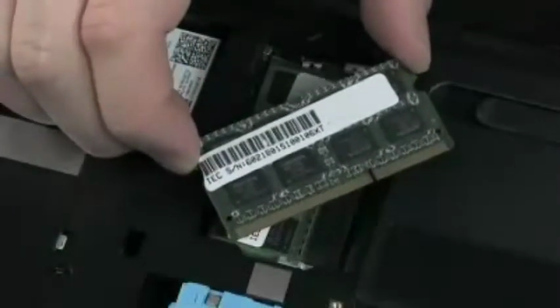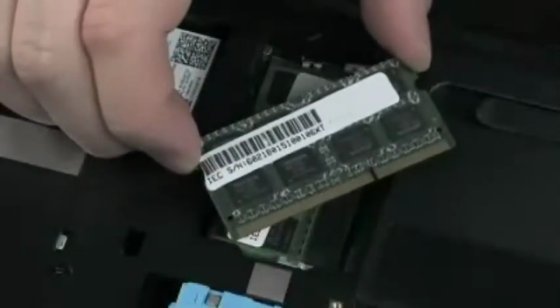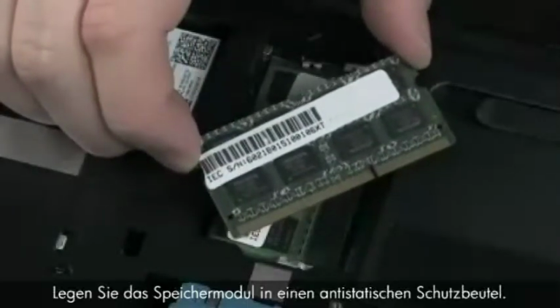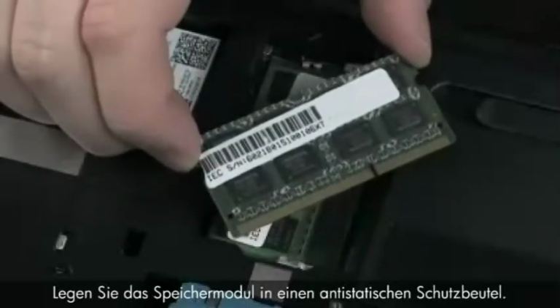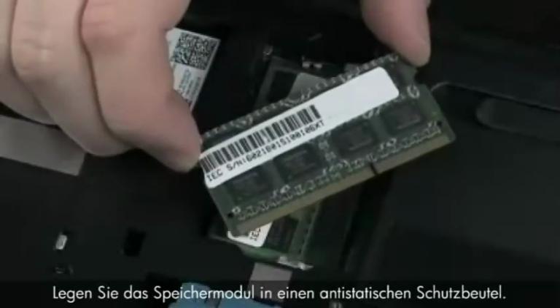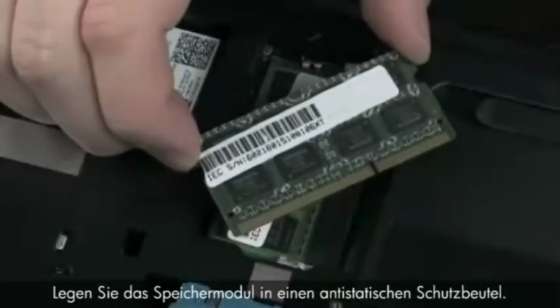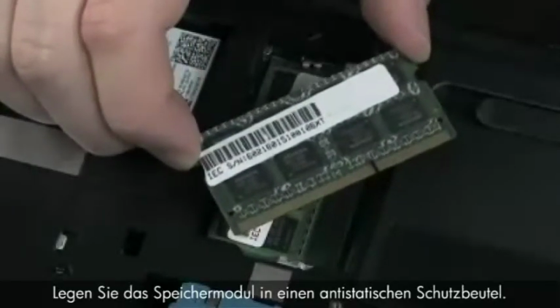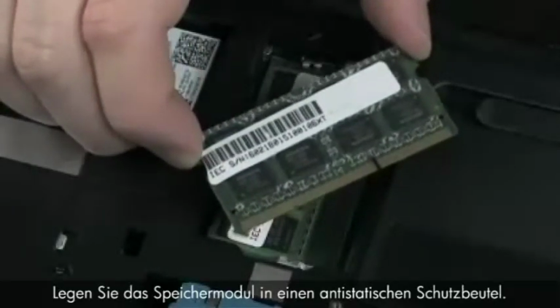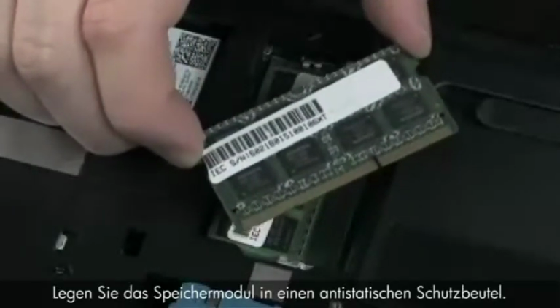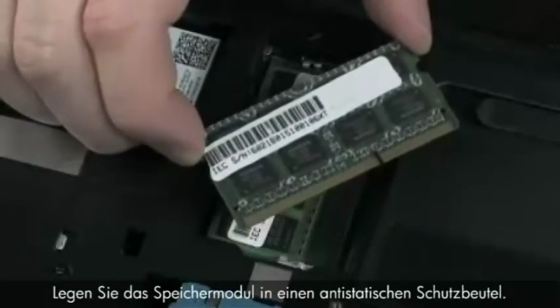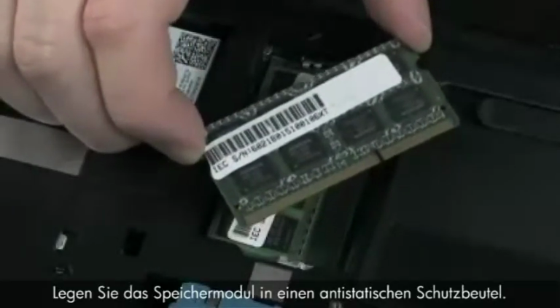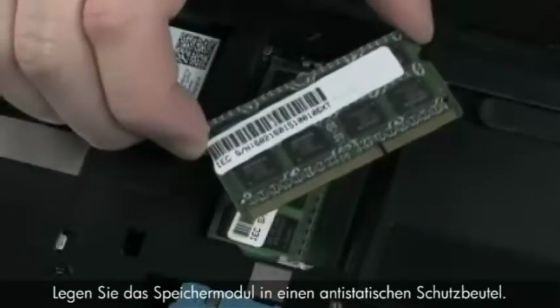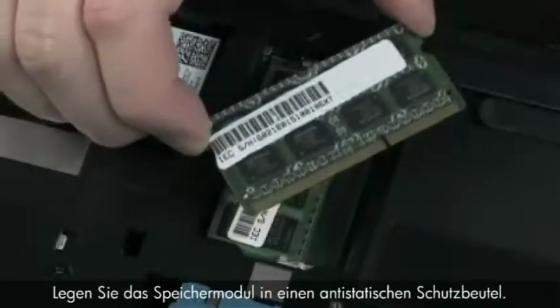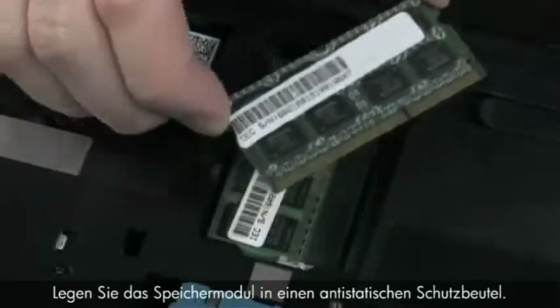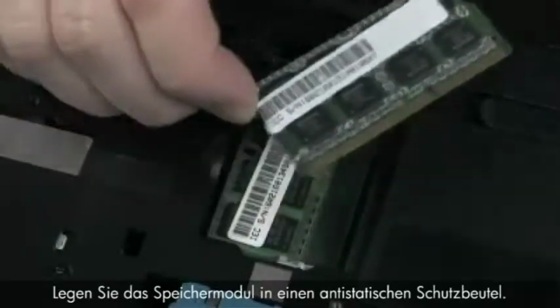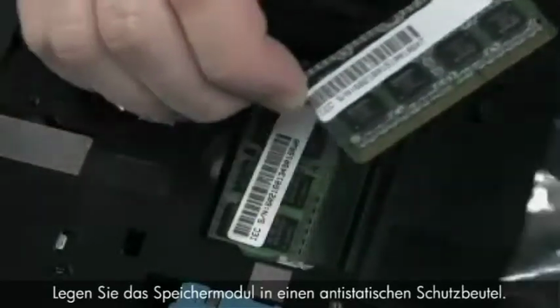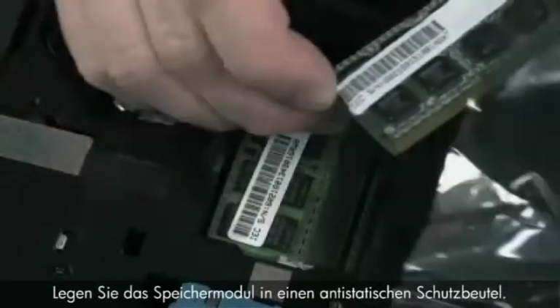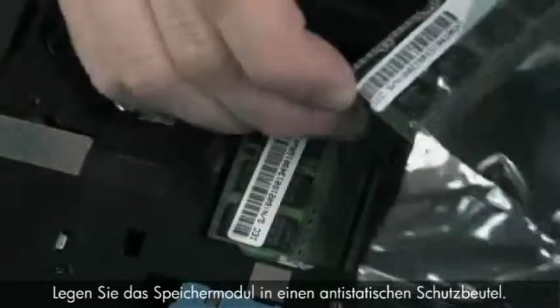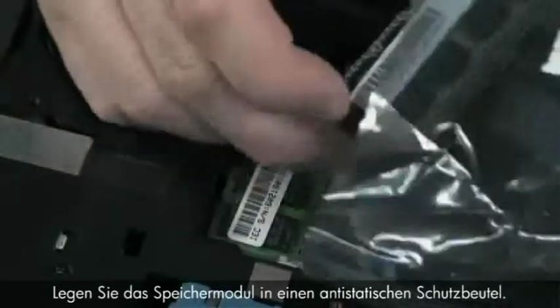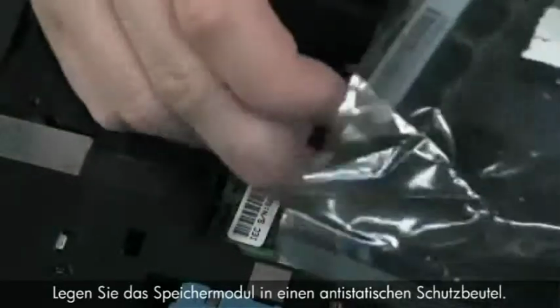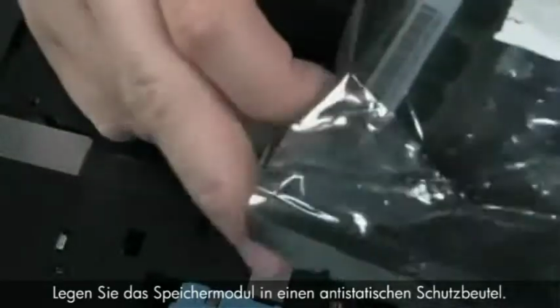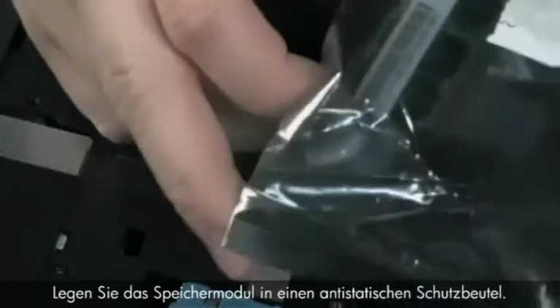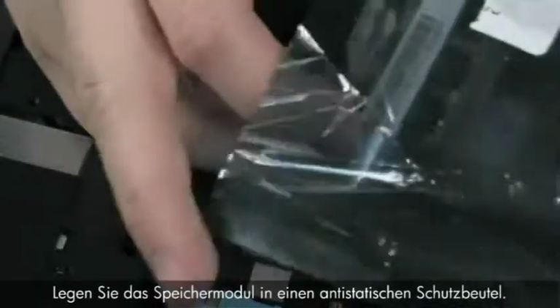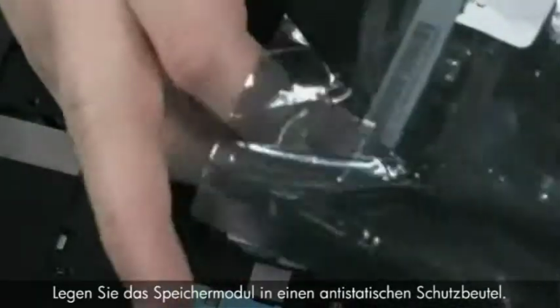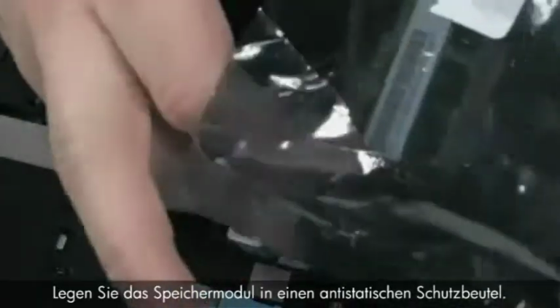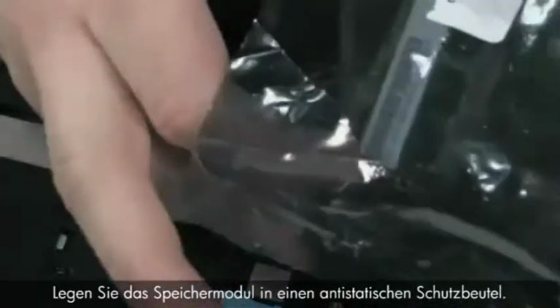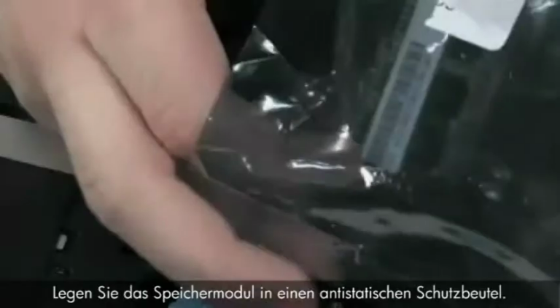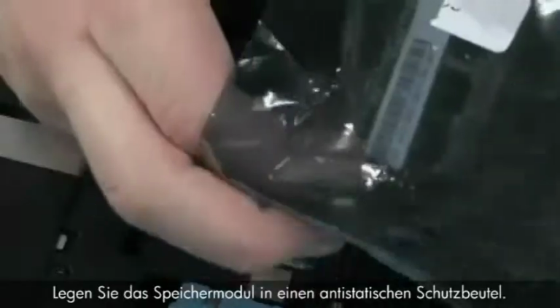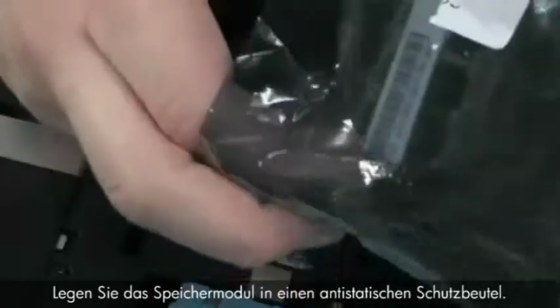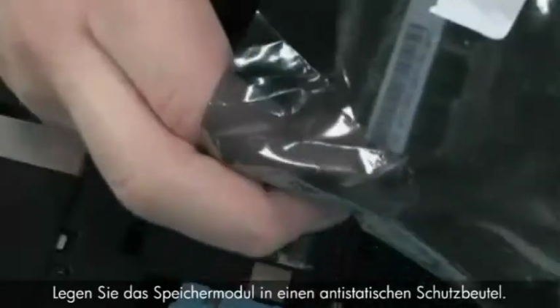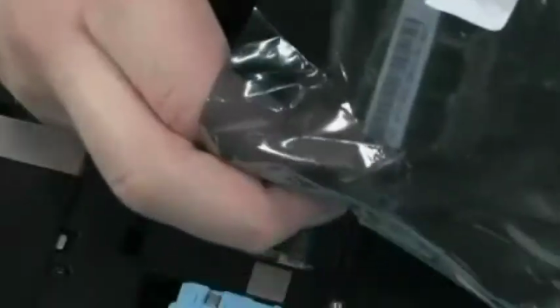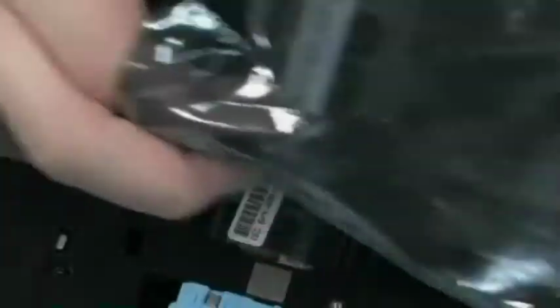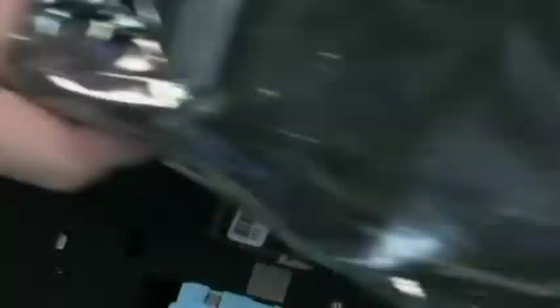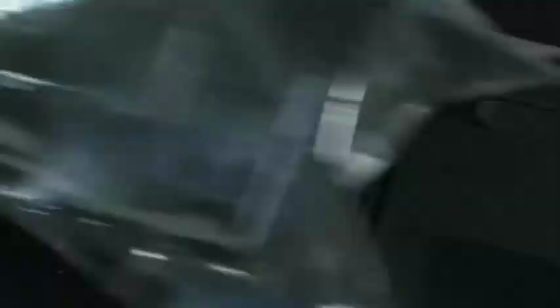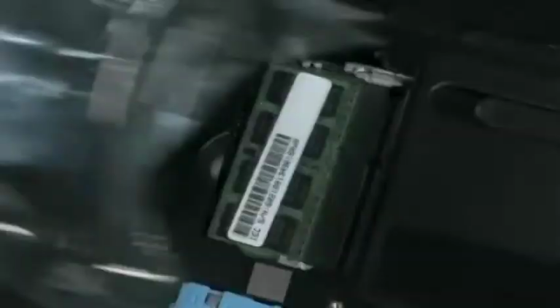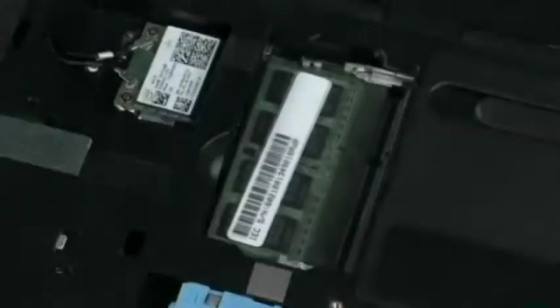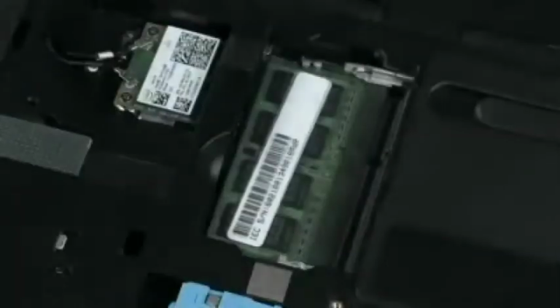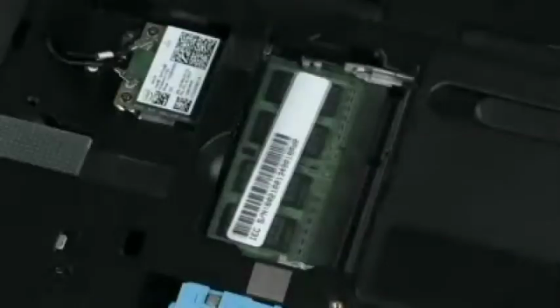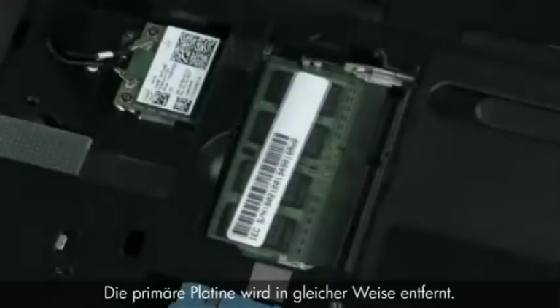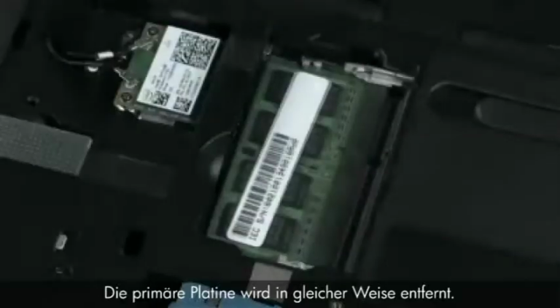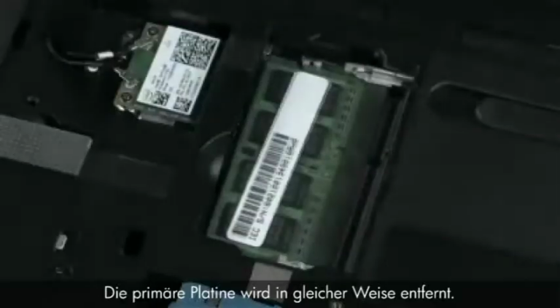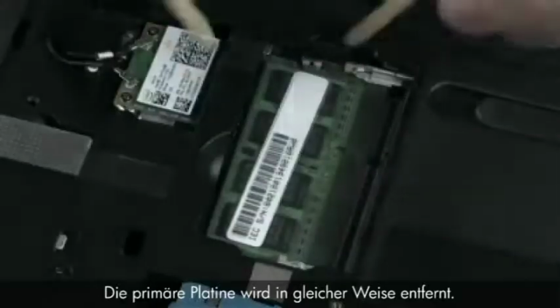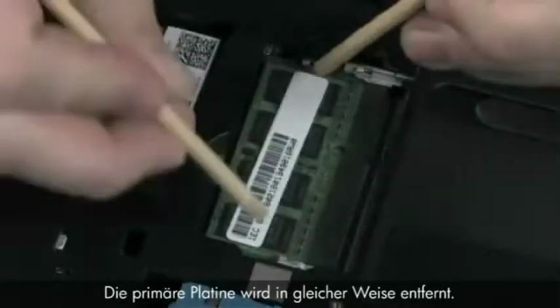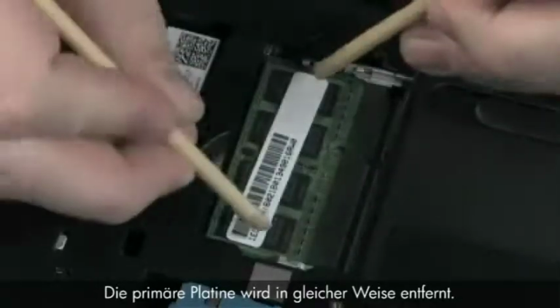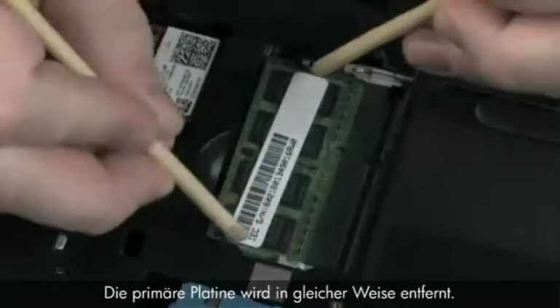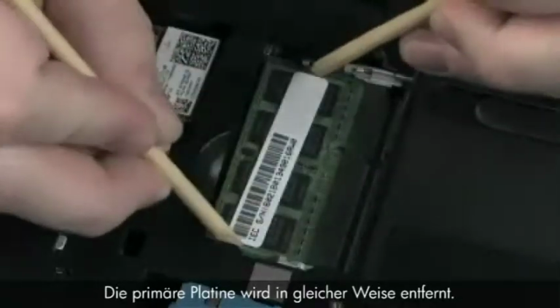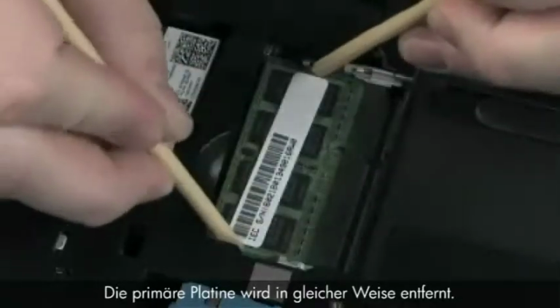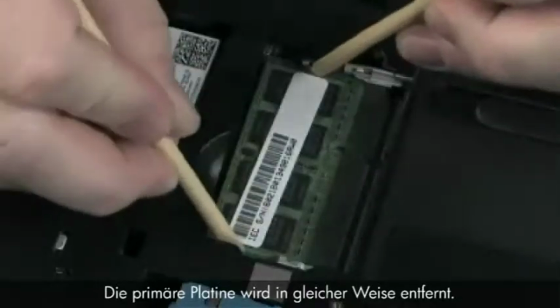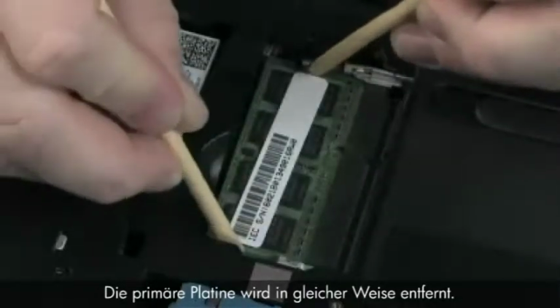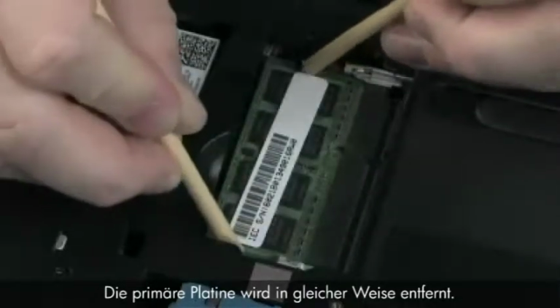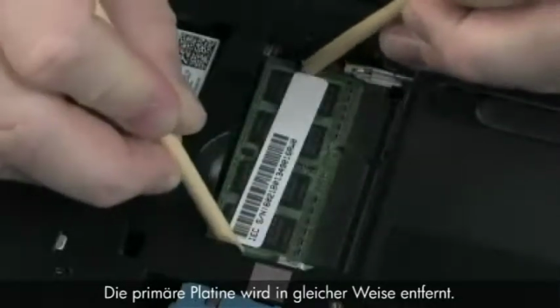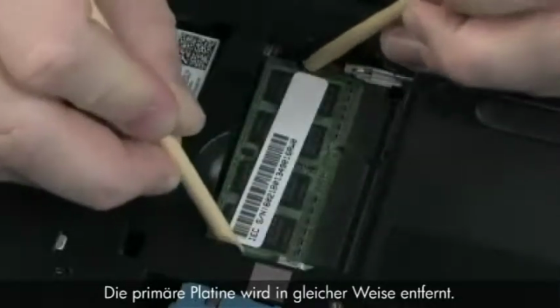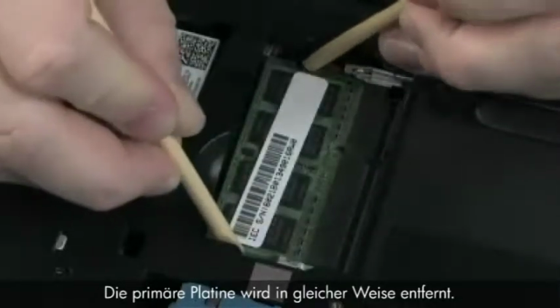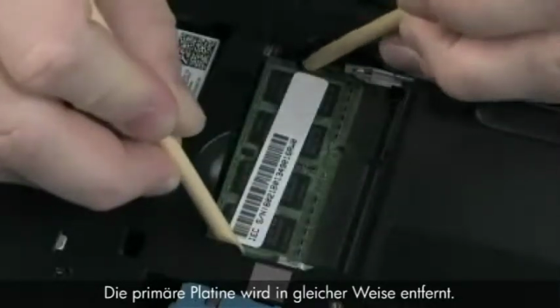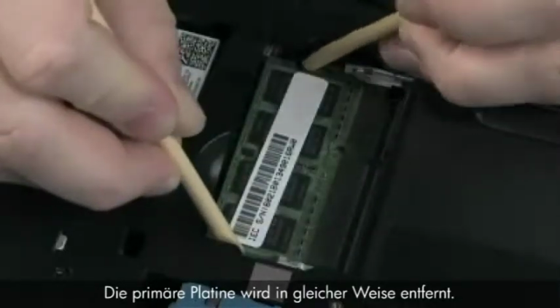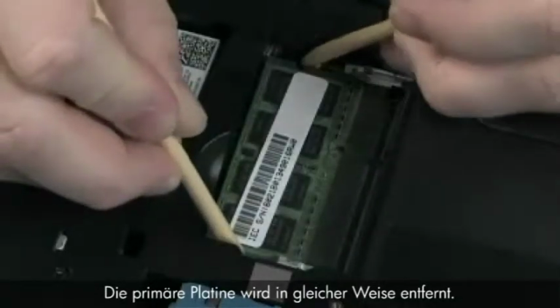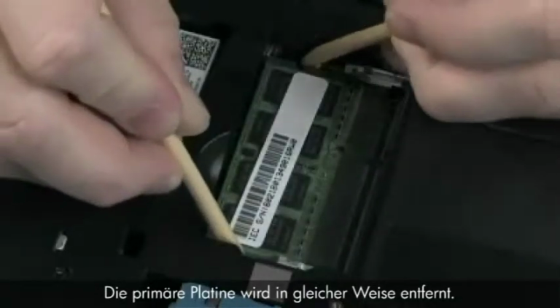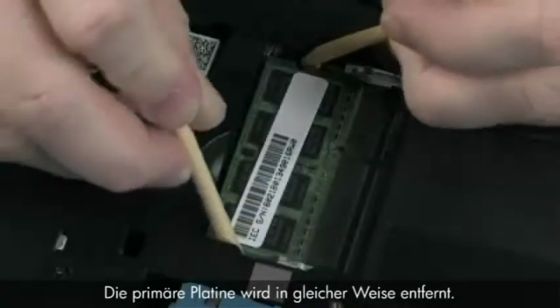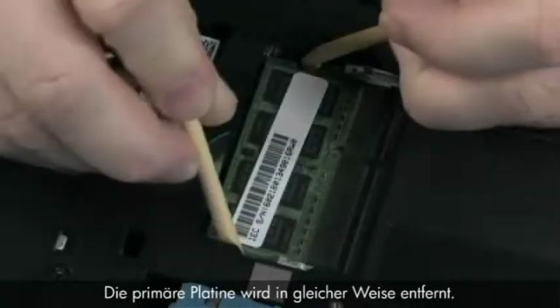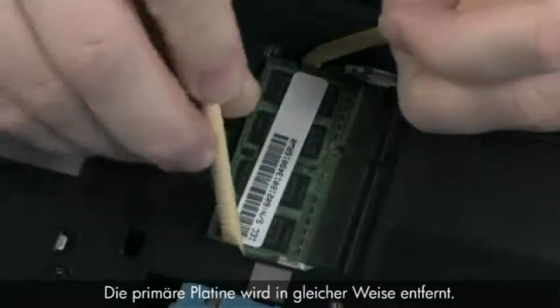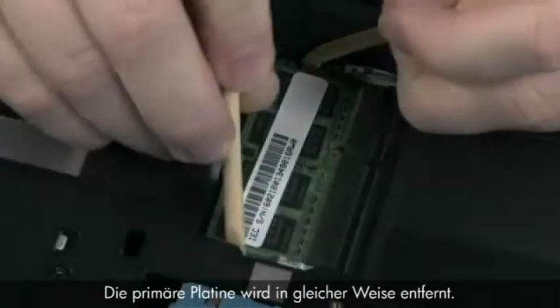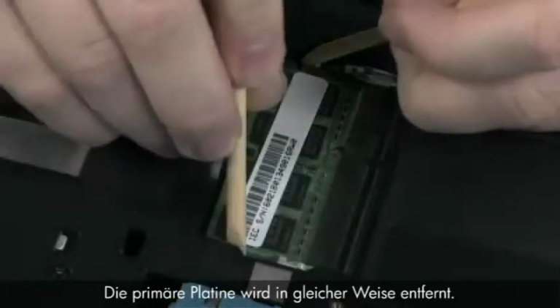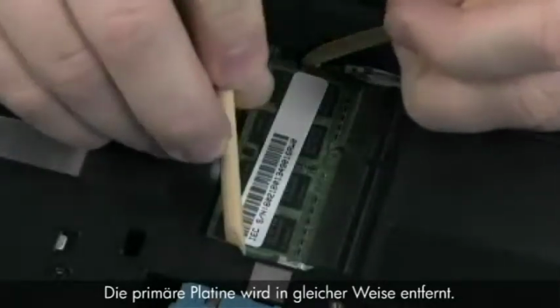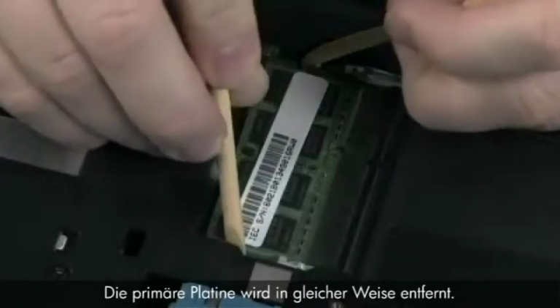Place the memory board in a static dissipative bag. The primary memory board is removed in the same manner.